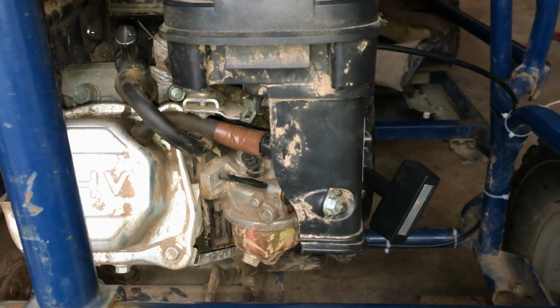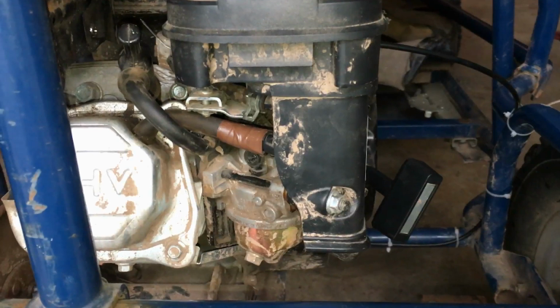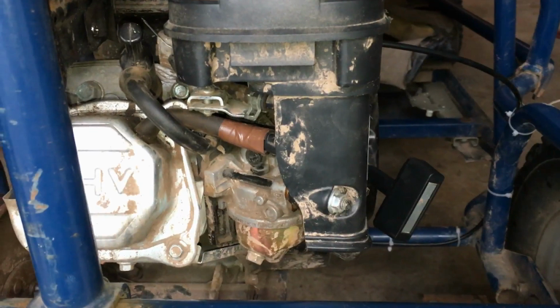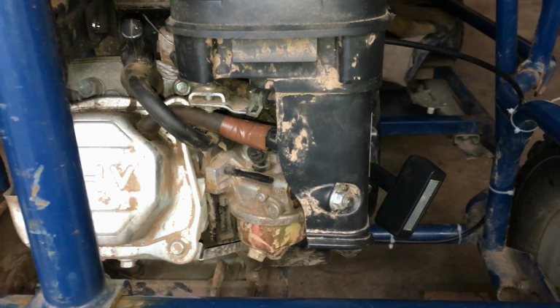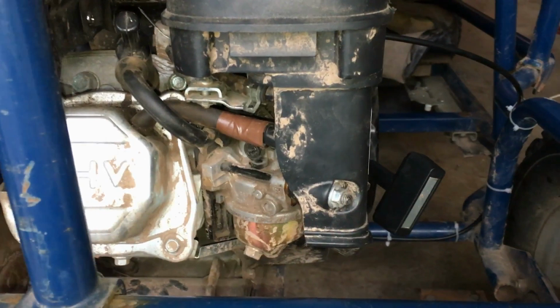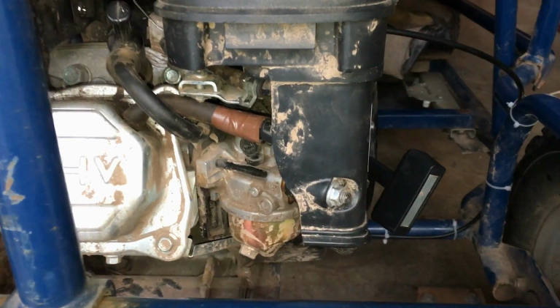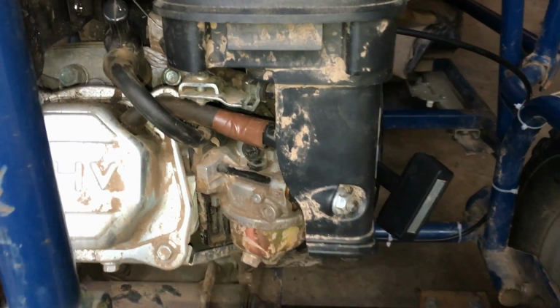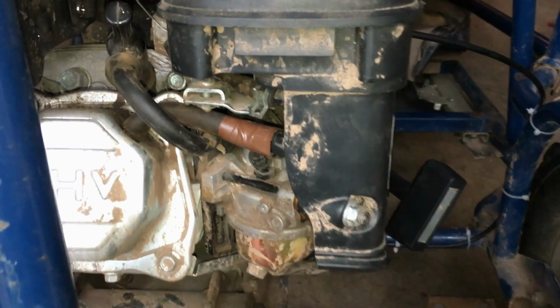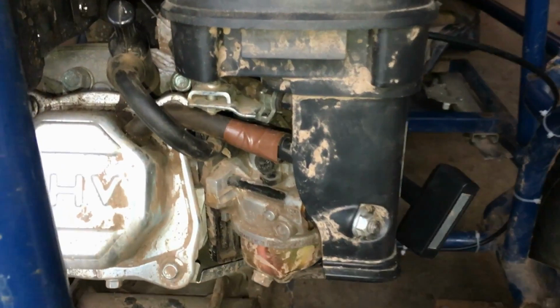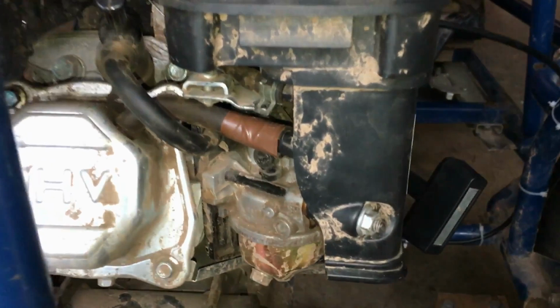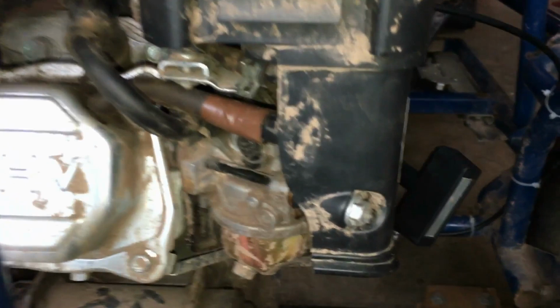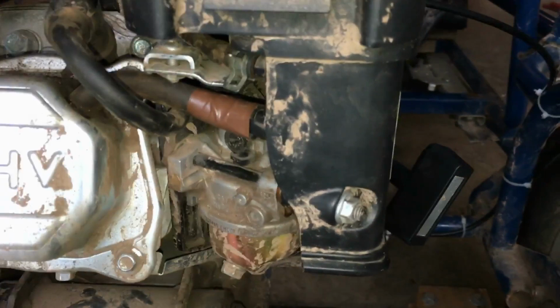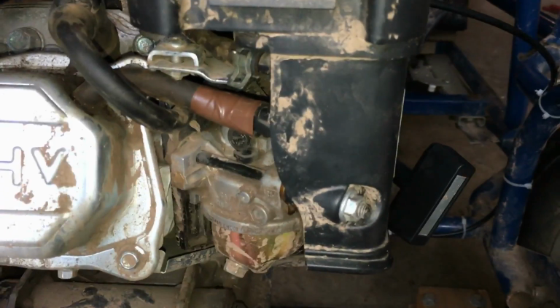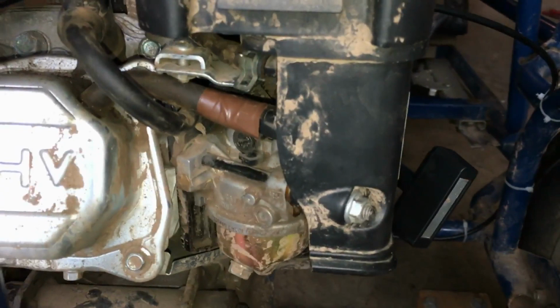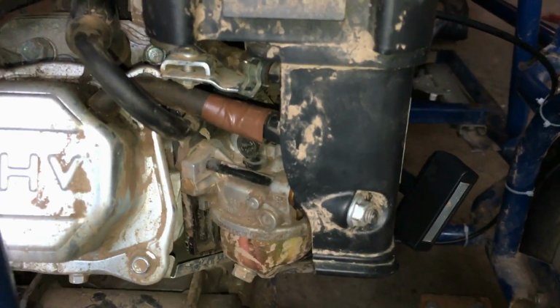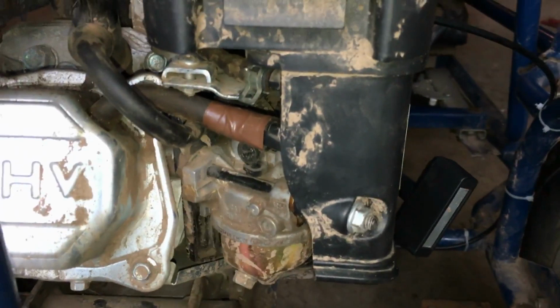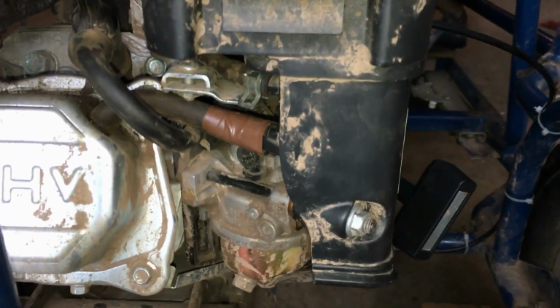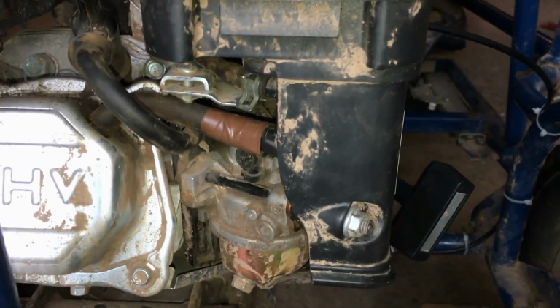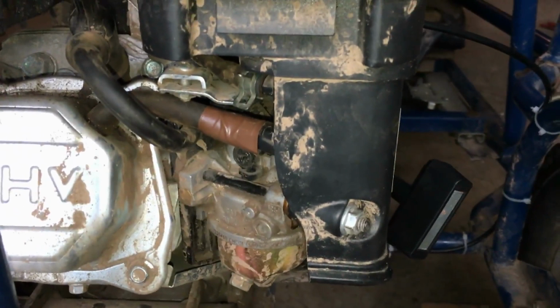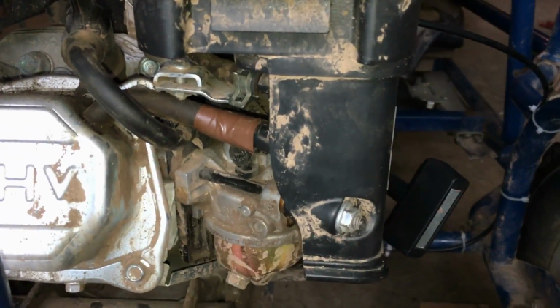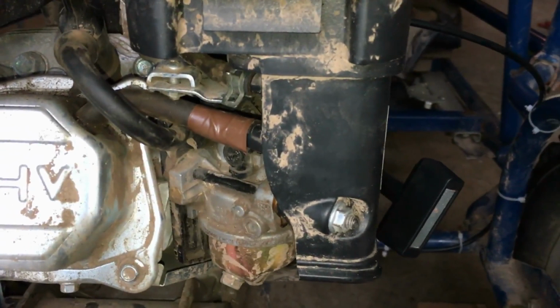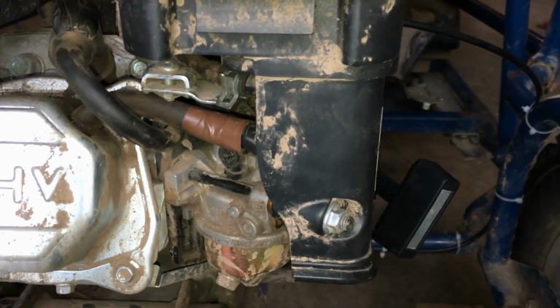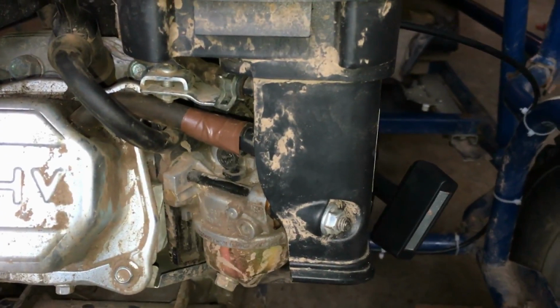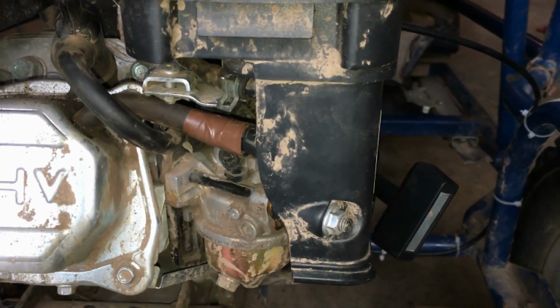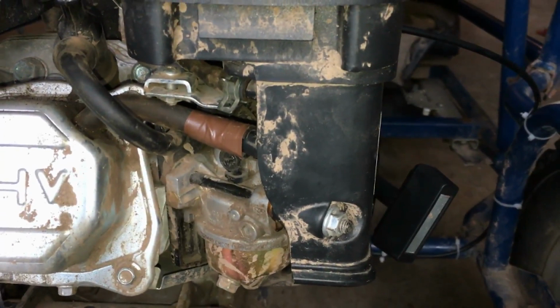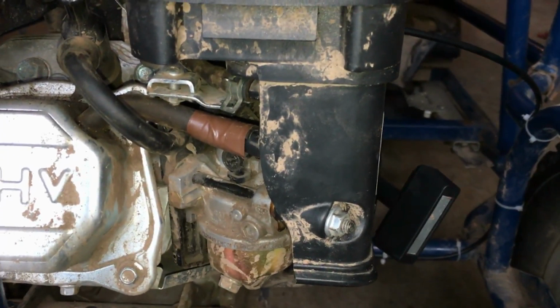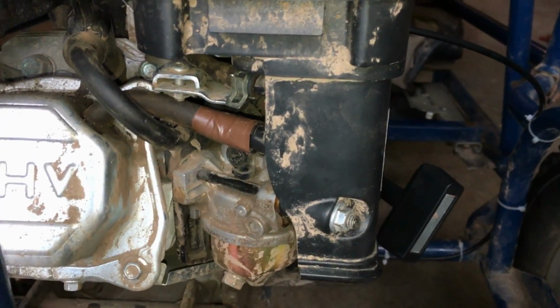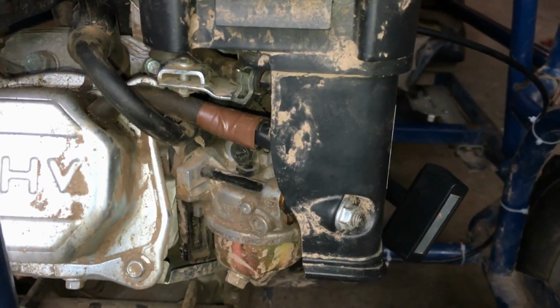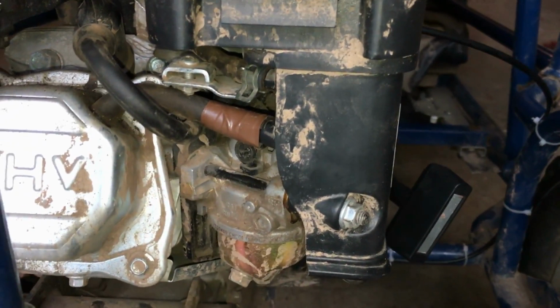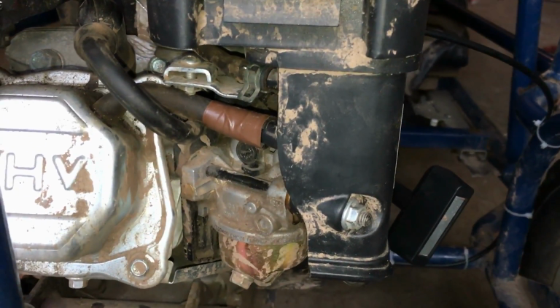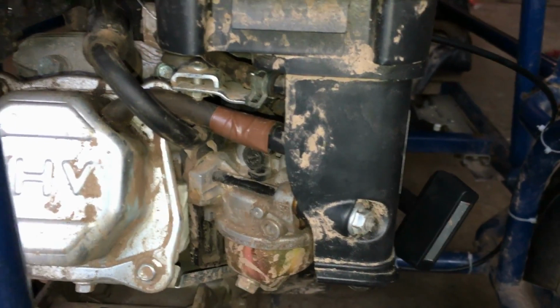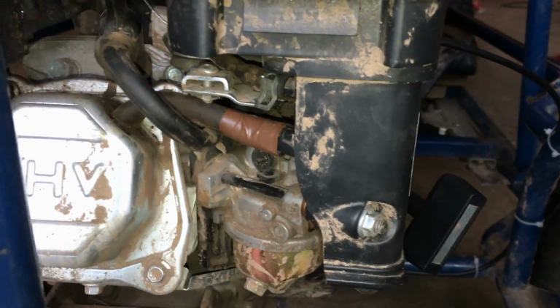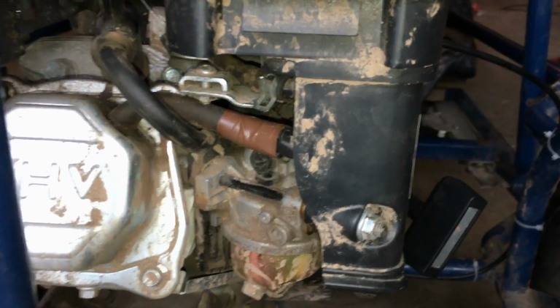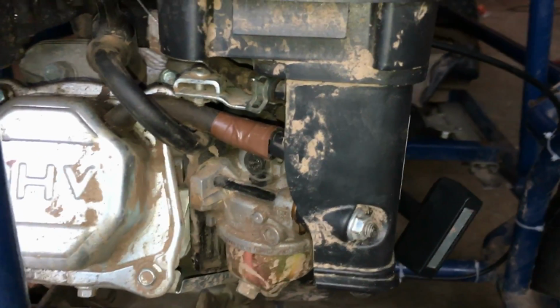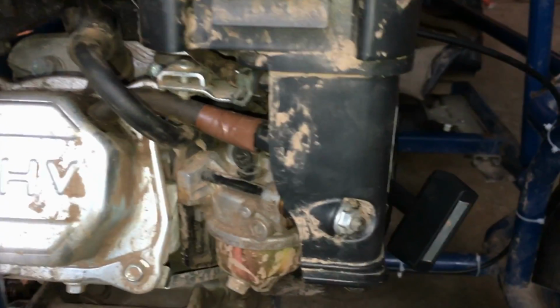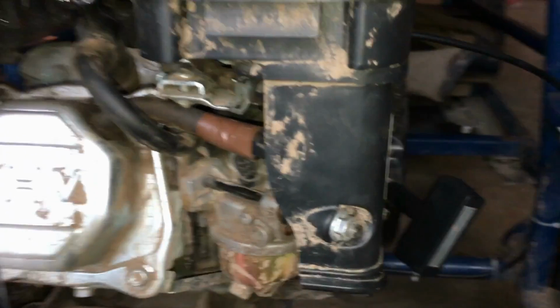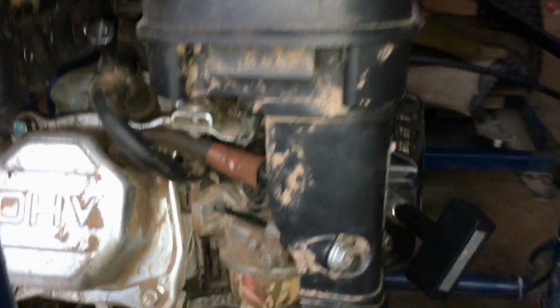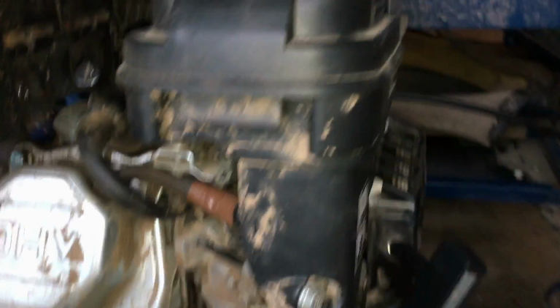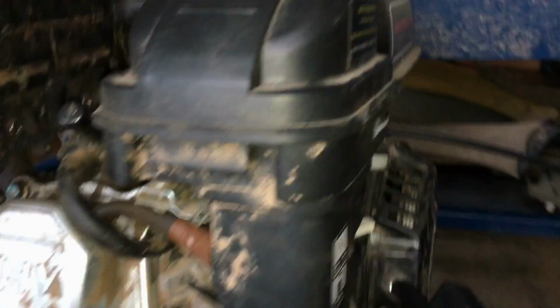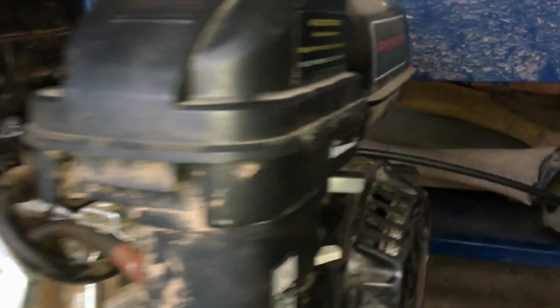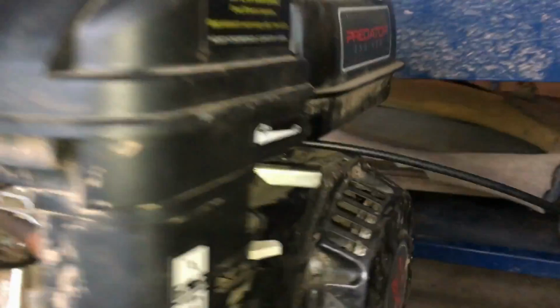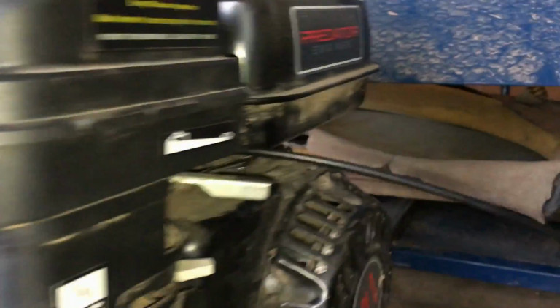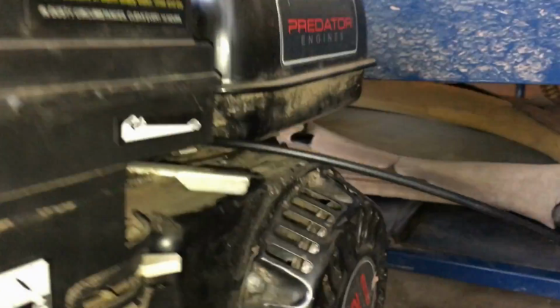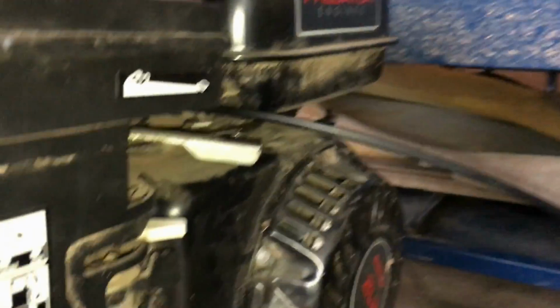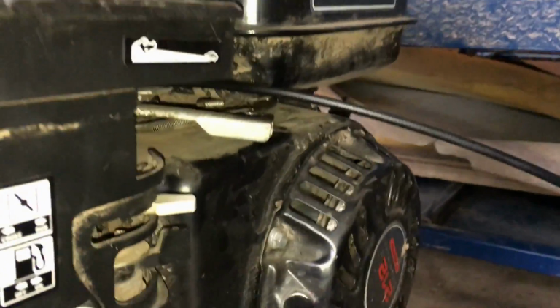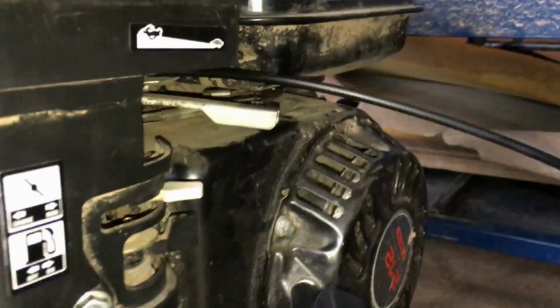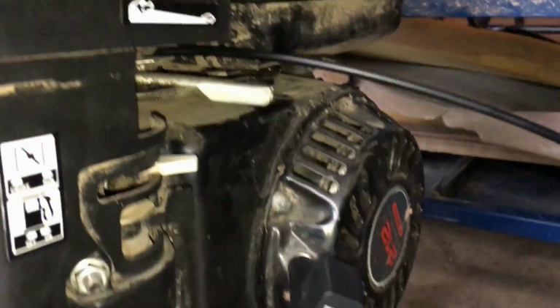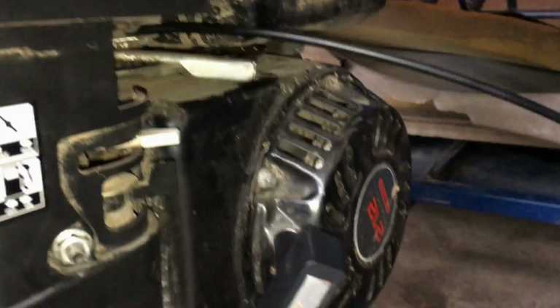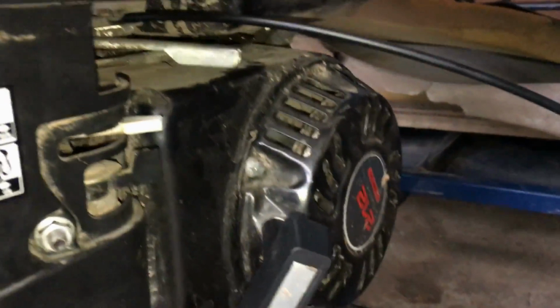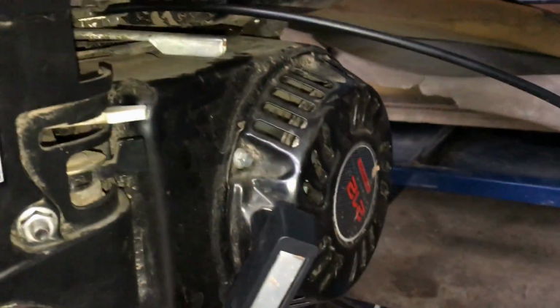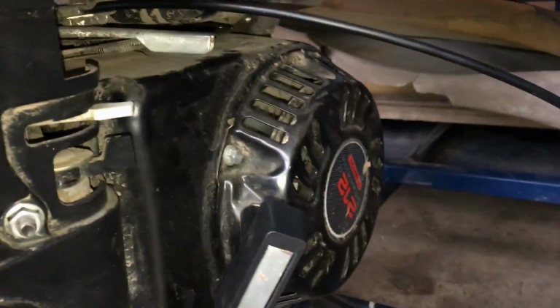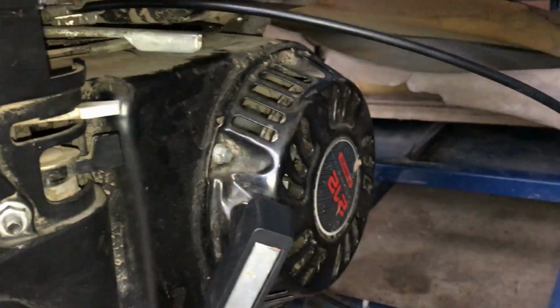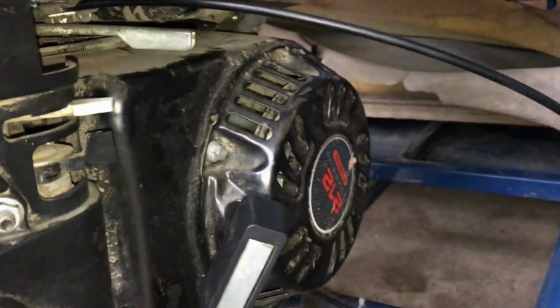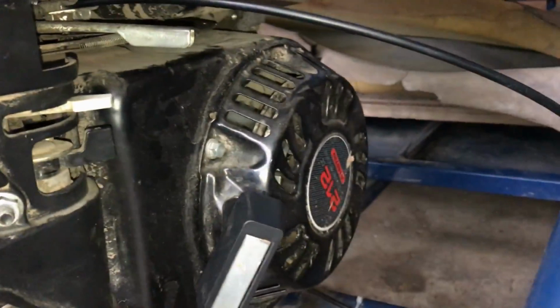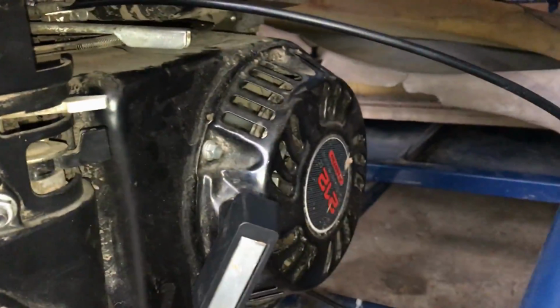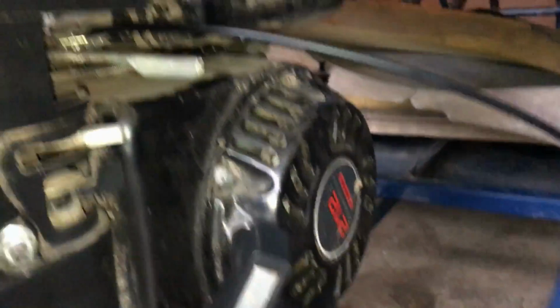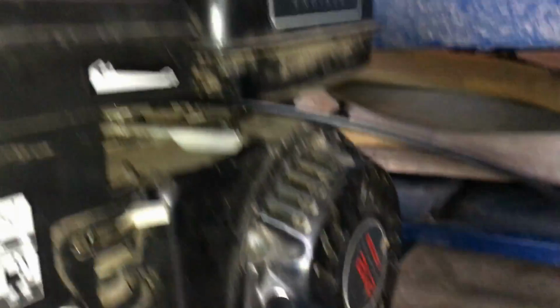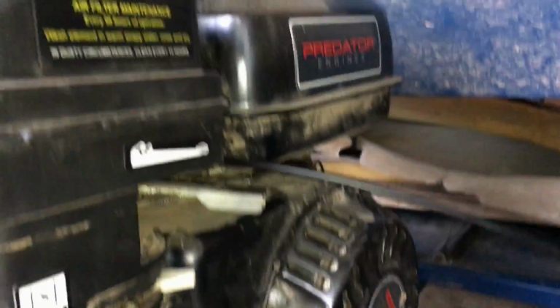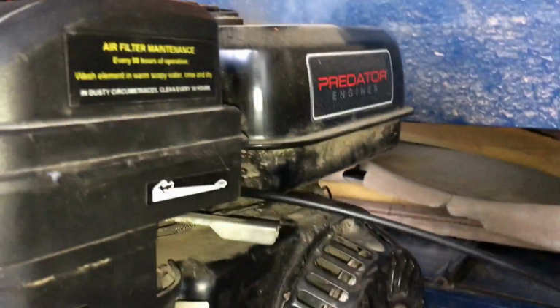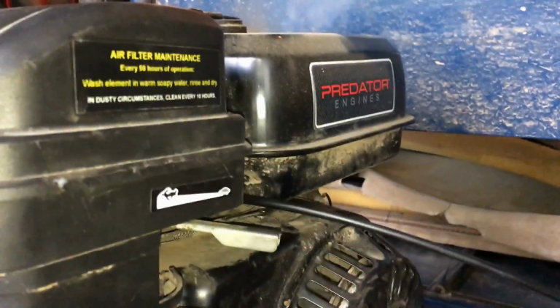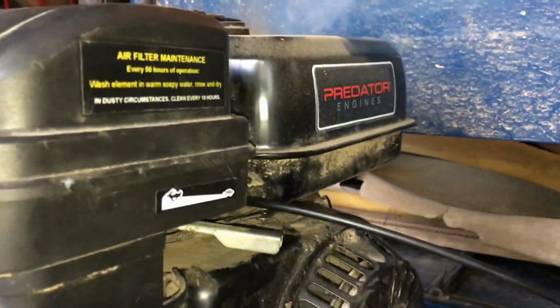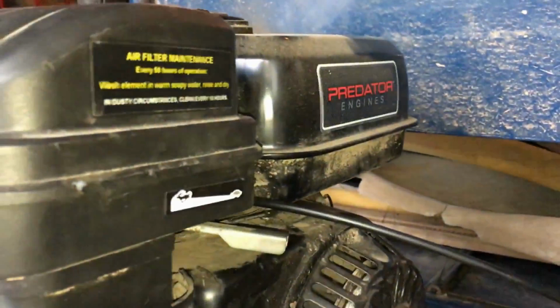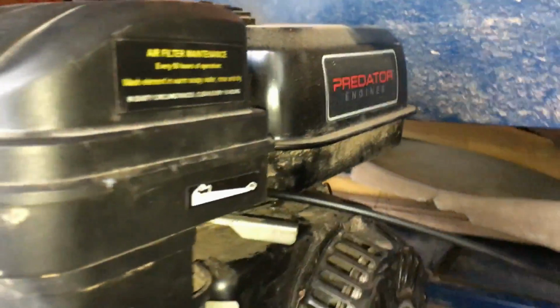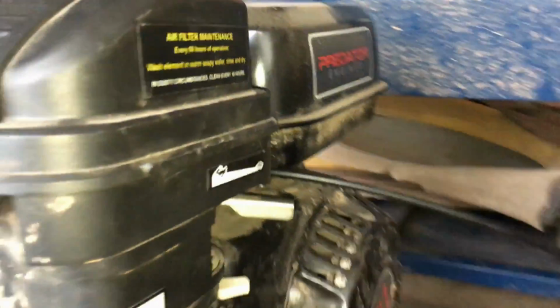All right, today I'm going to show you guys how to change the idle speed of the Predator 212 CC engine.